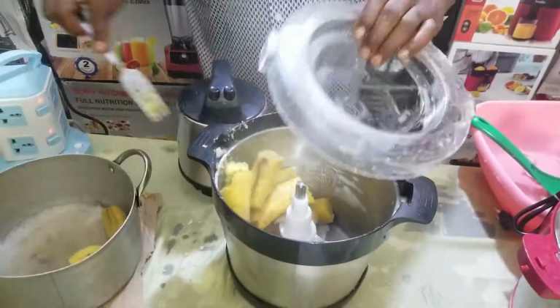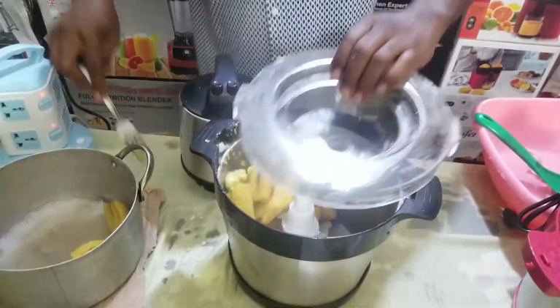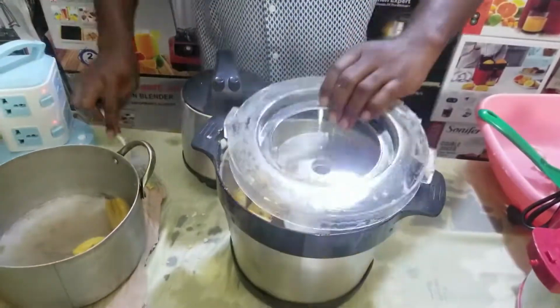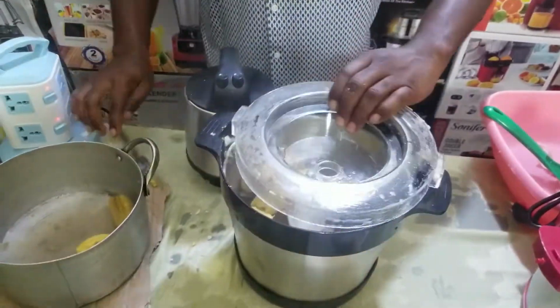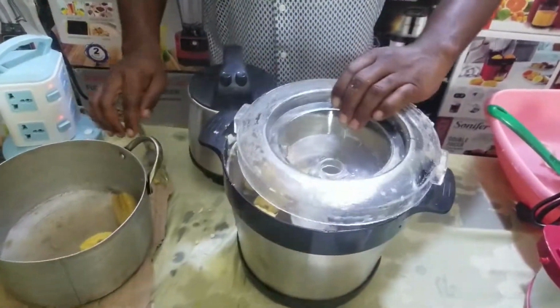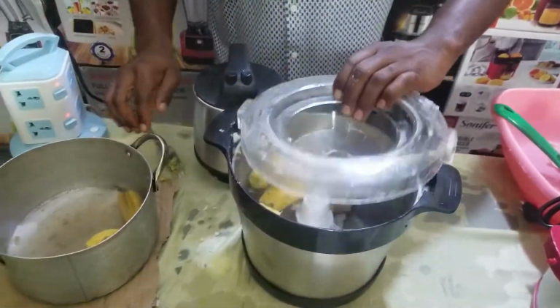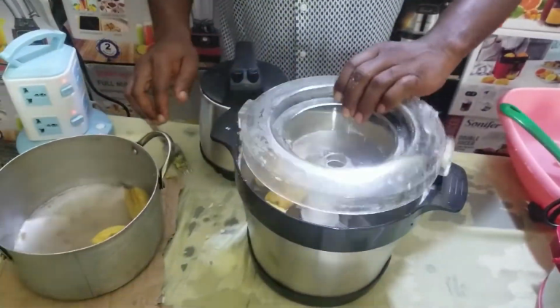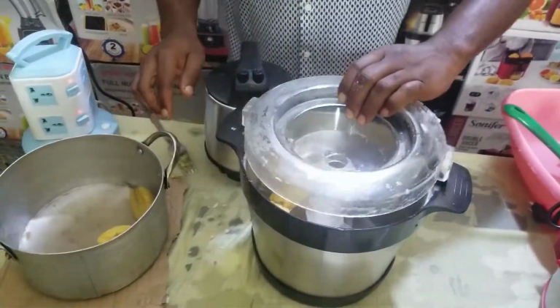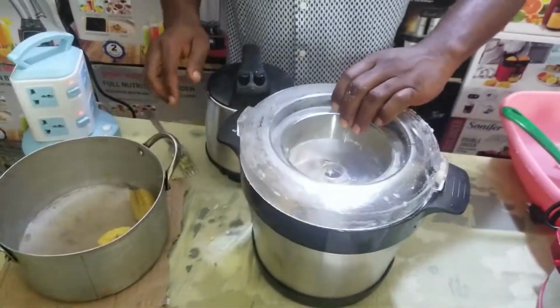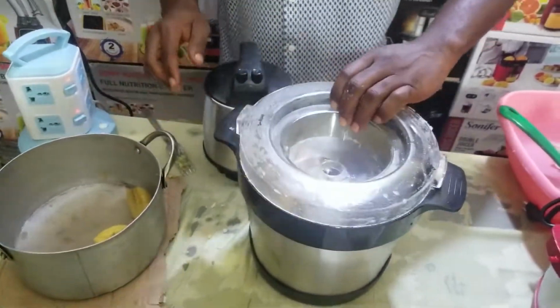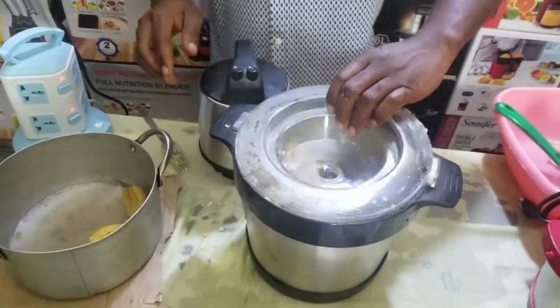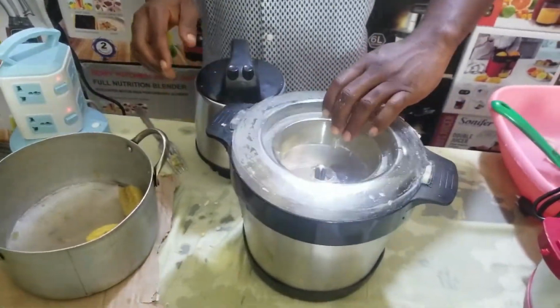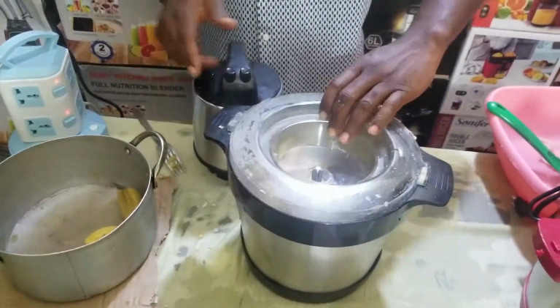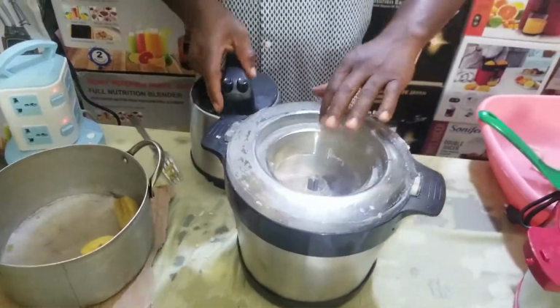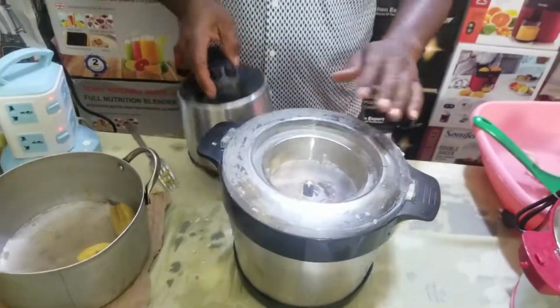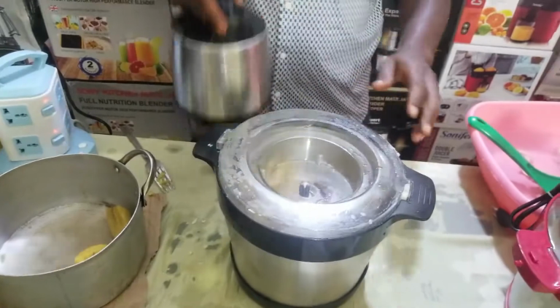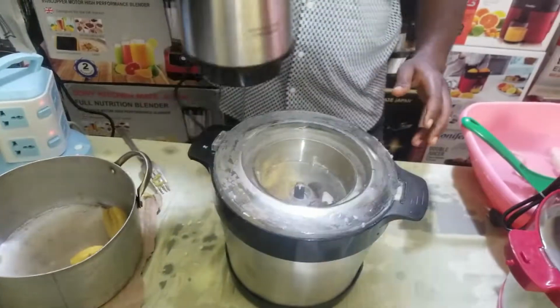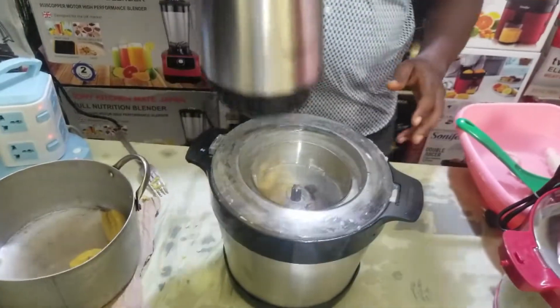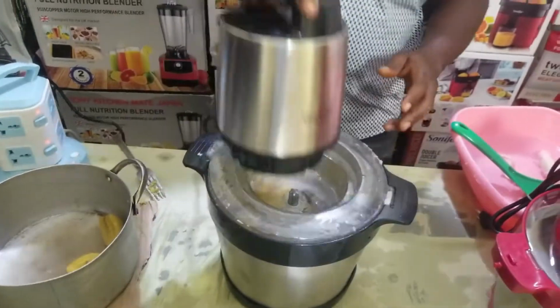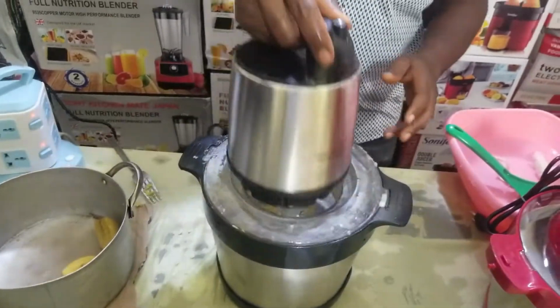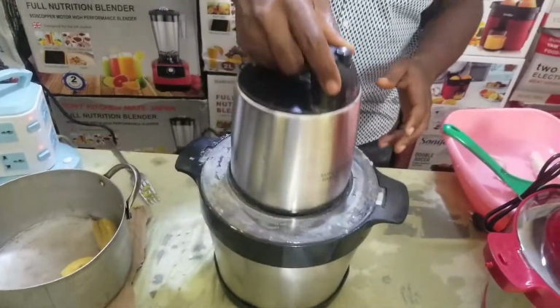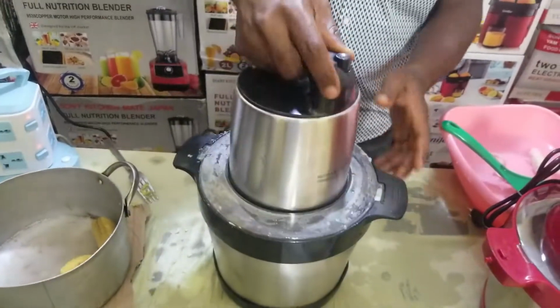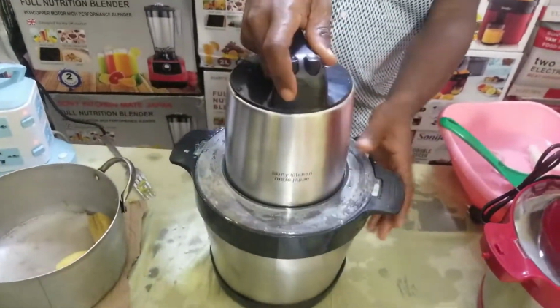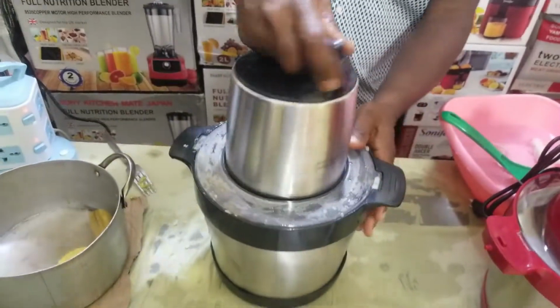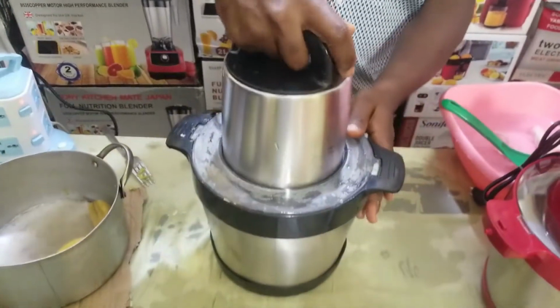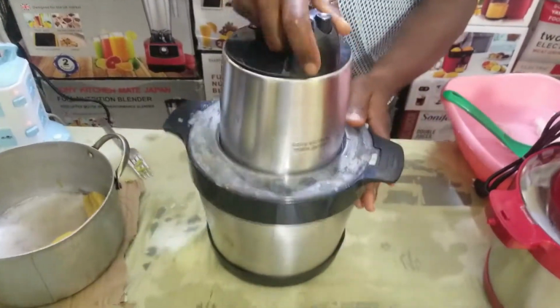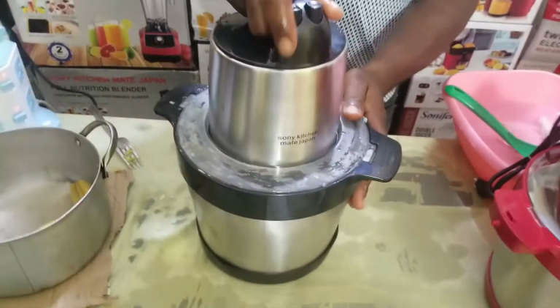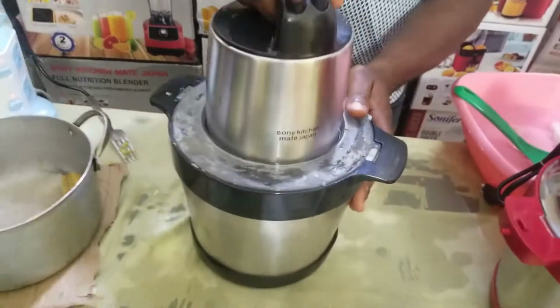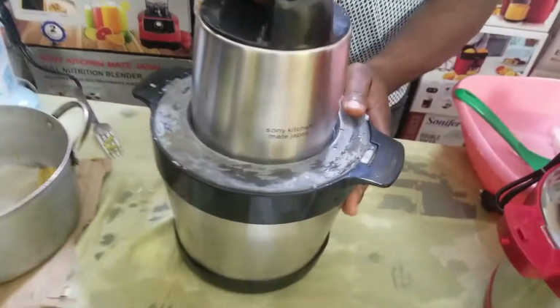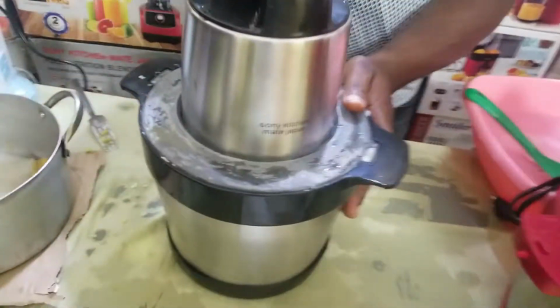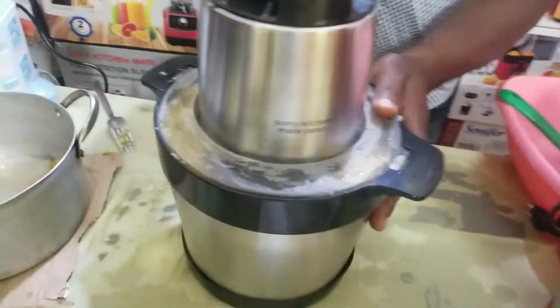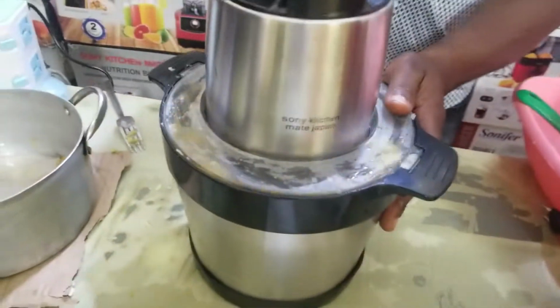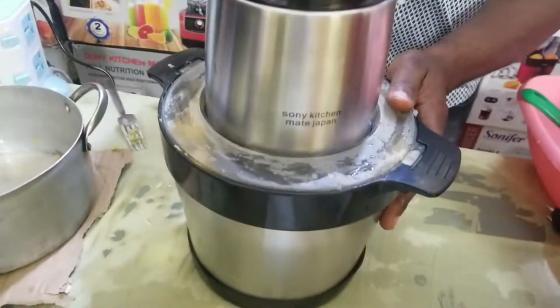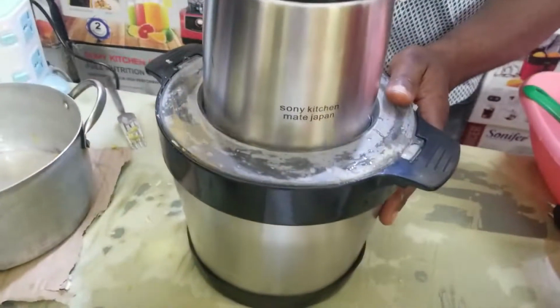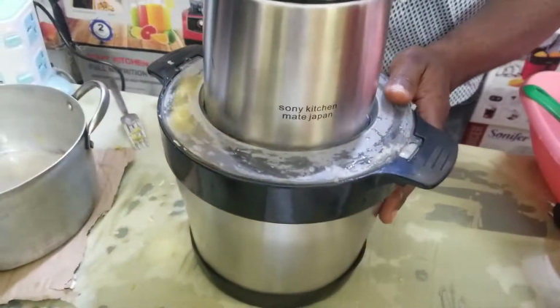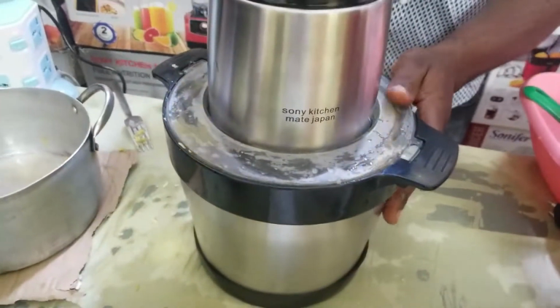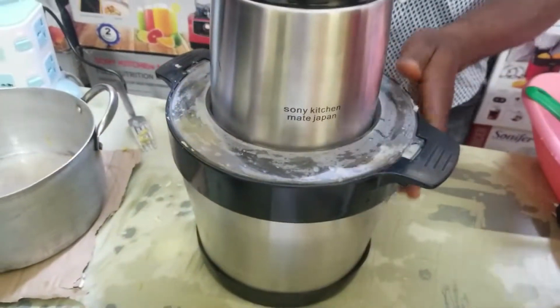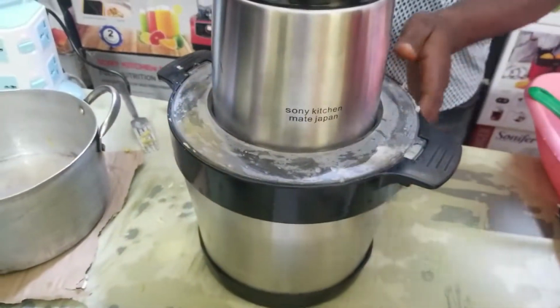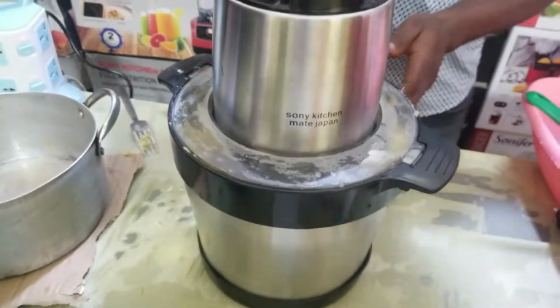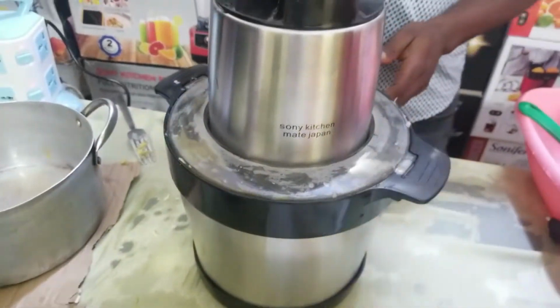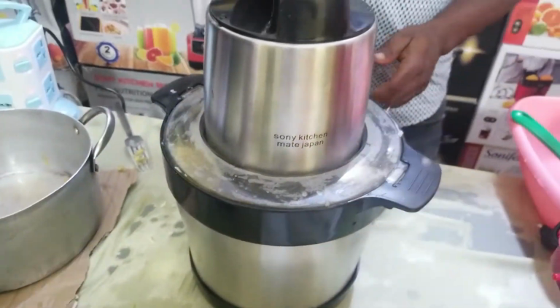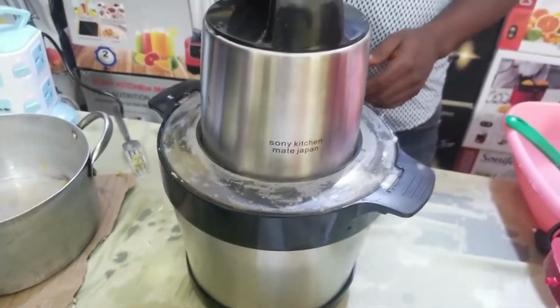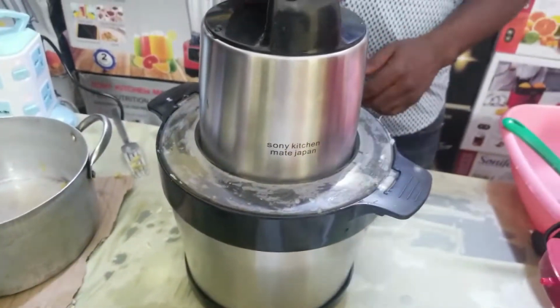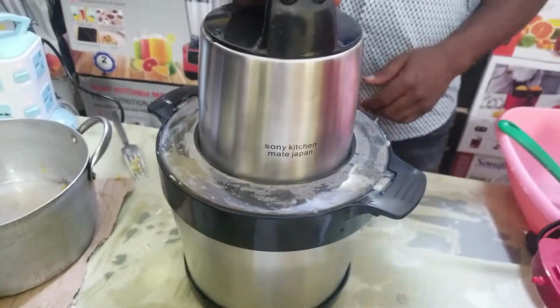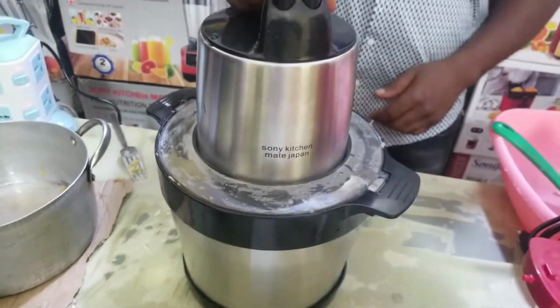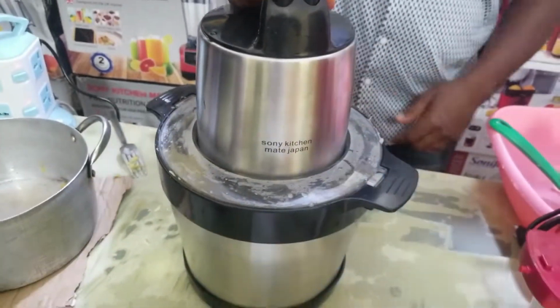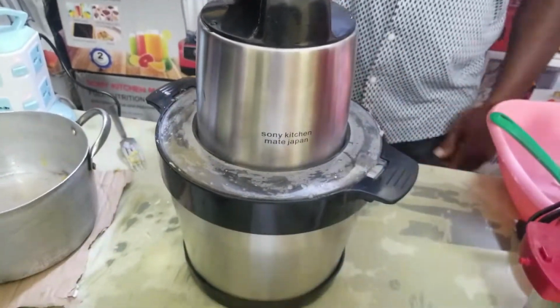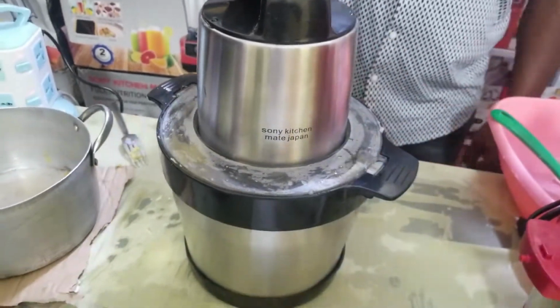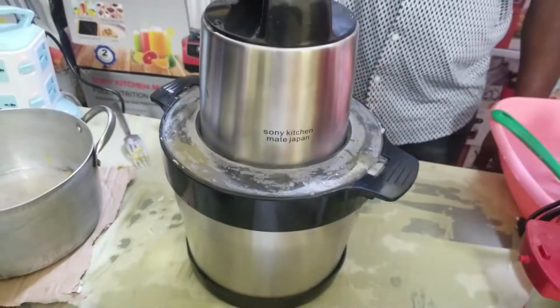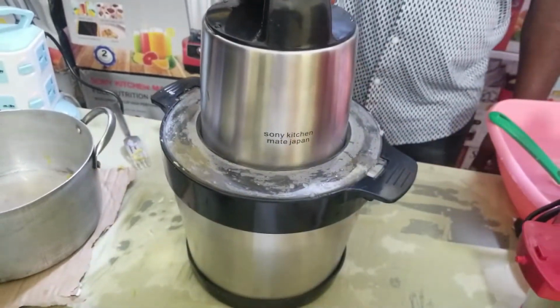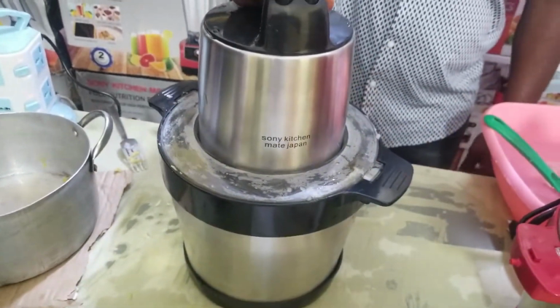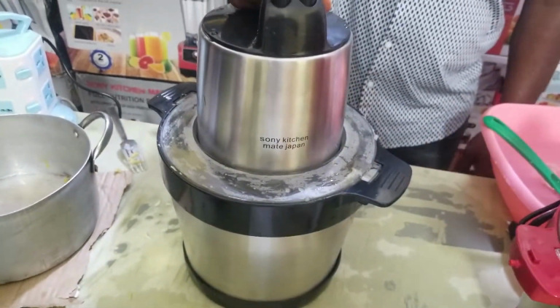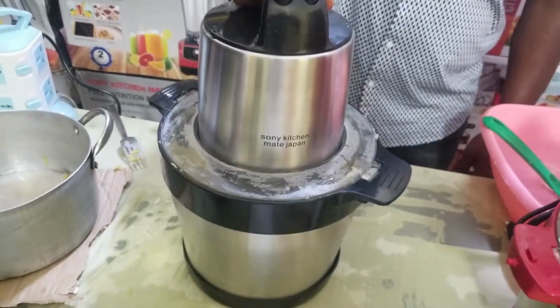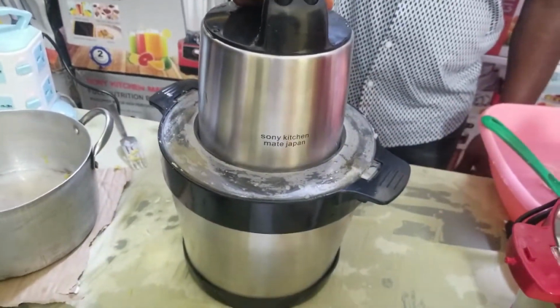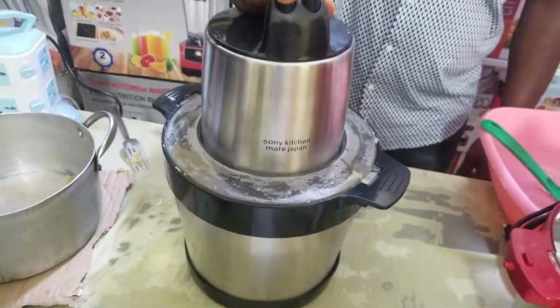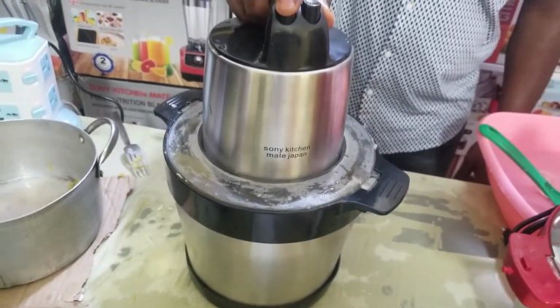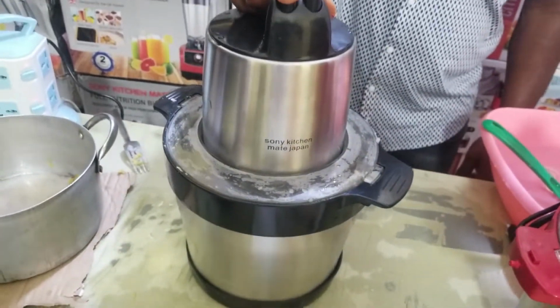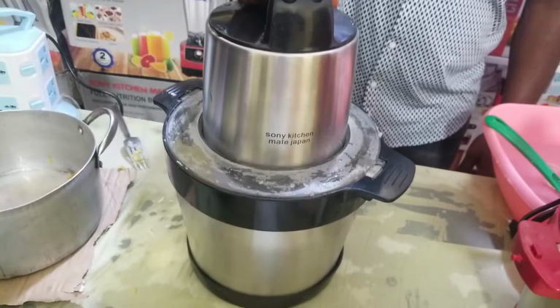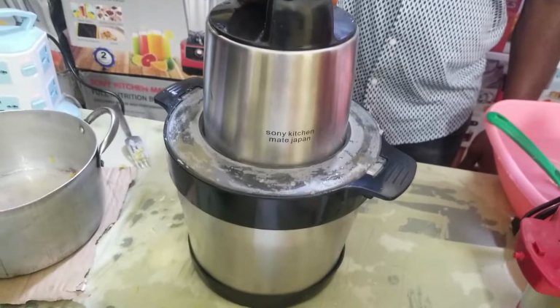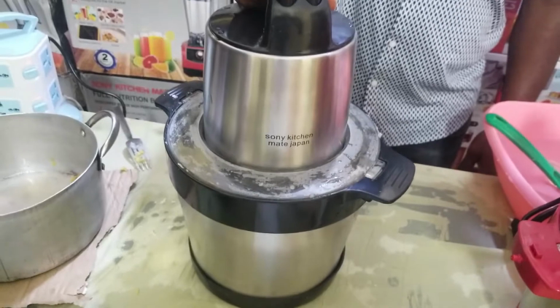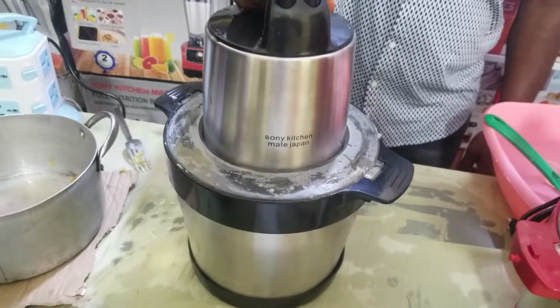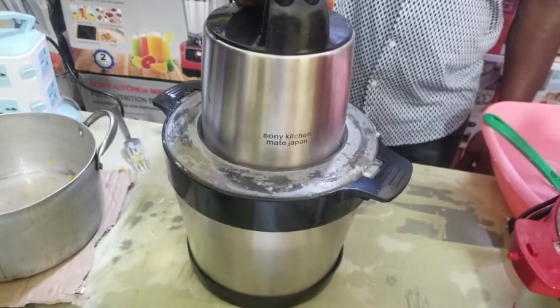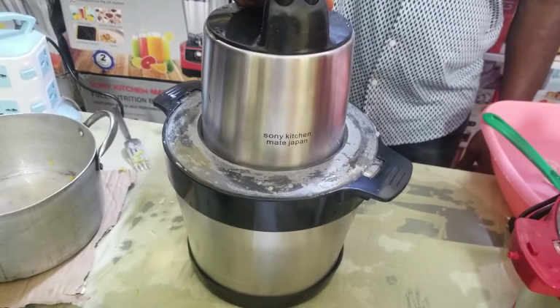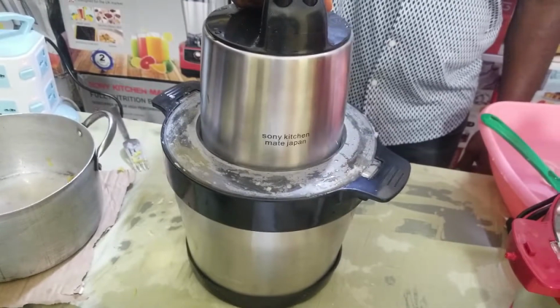After parboiling the plantain, put the plantain inside — very easy, very simple, very fast. As you can see, Sonic Ichime Japan, as seen on TV. Opportunity comes but once. Under two seconds.